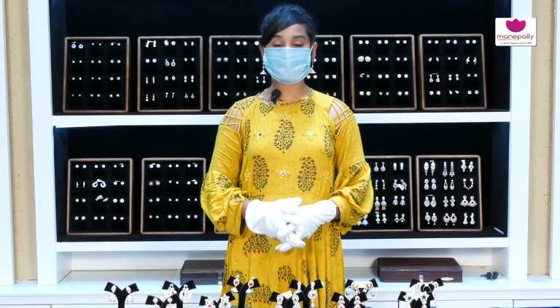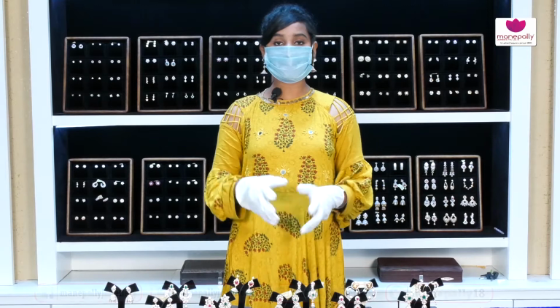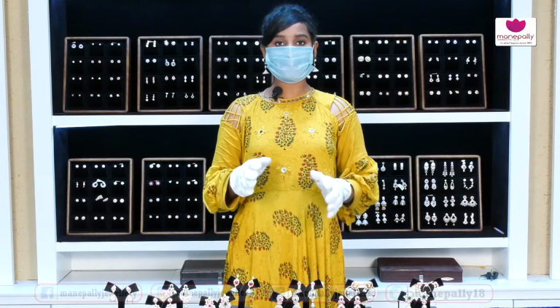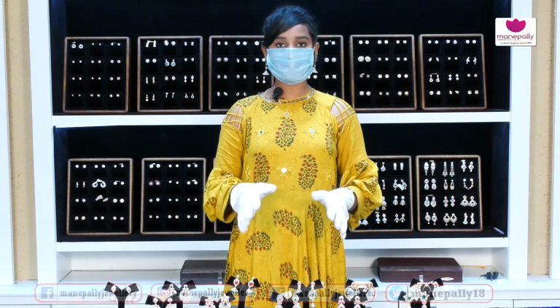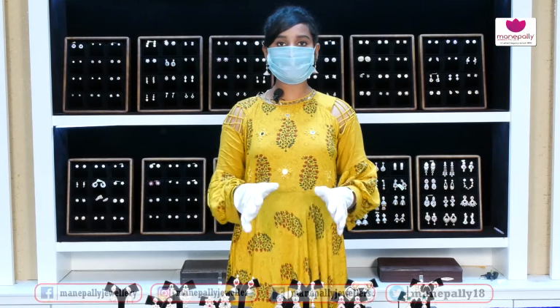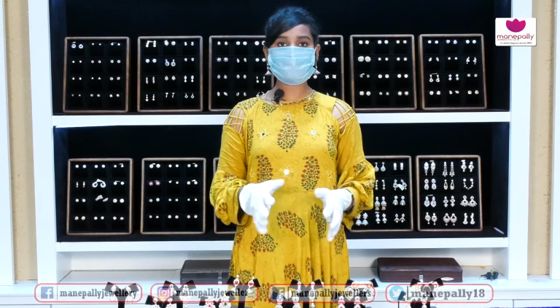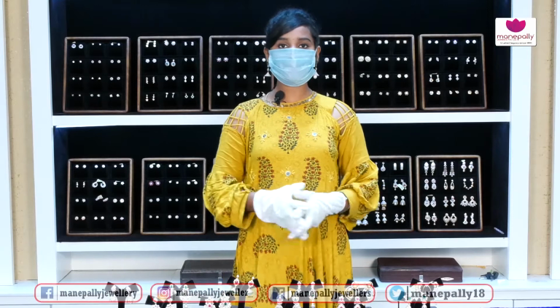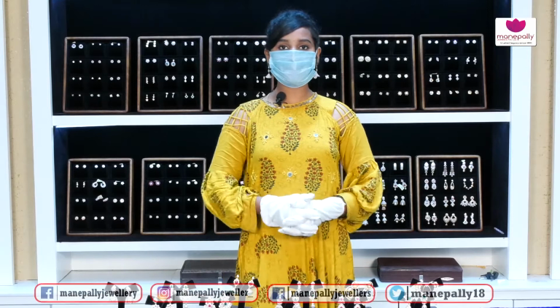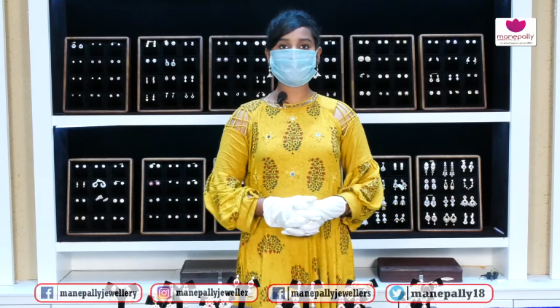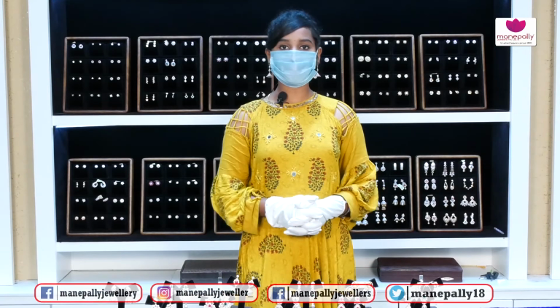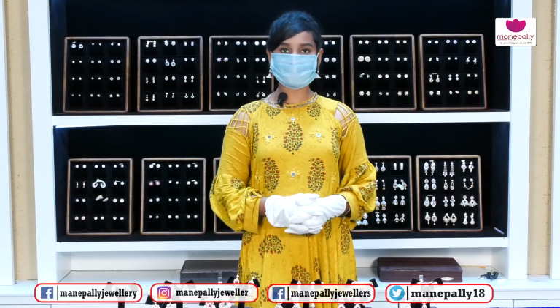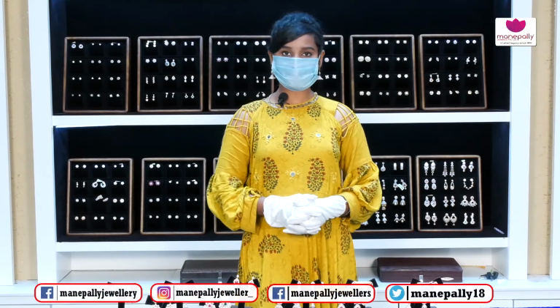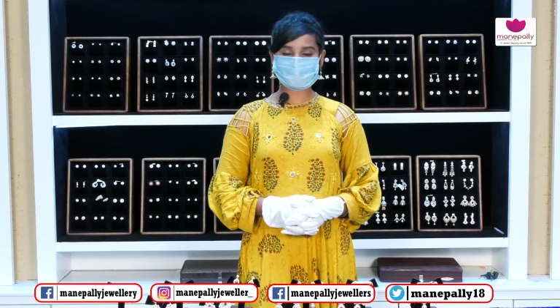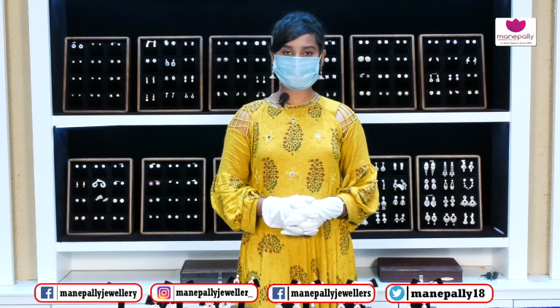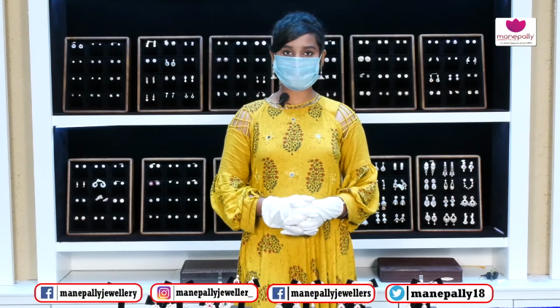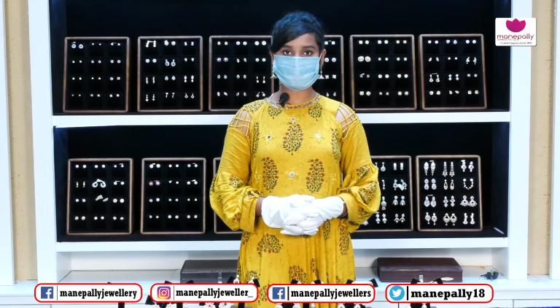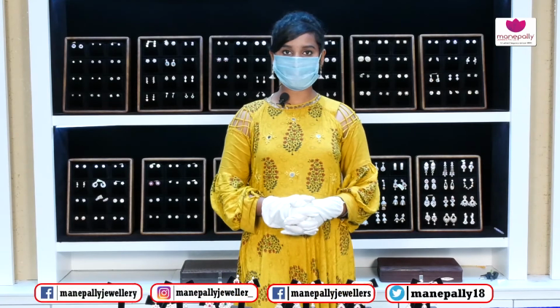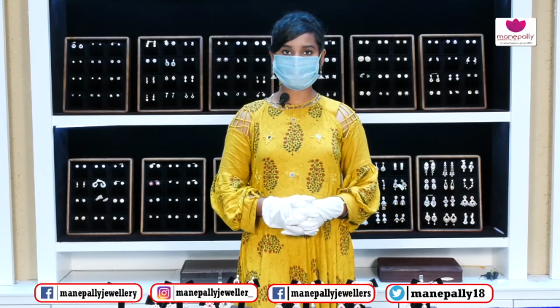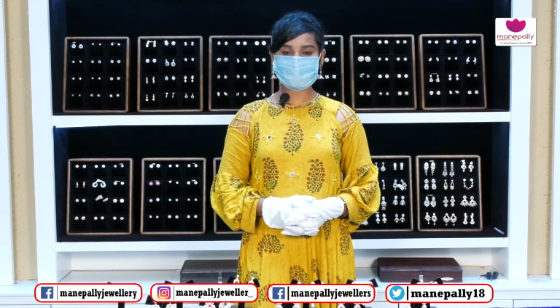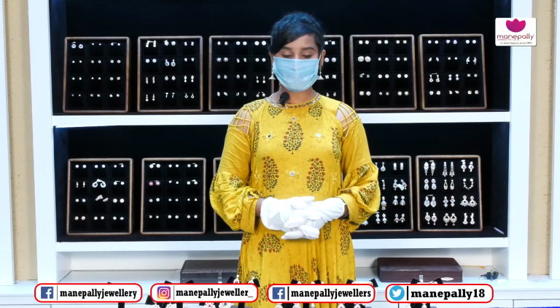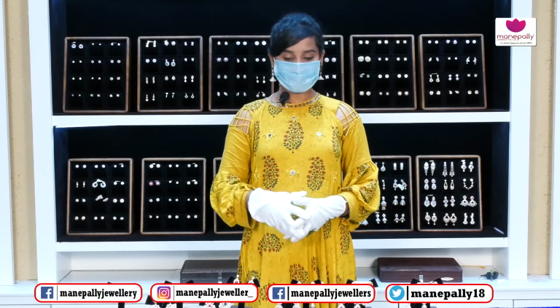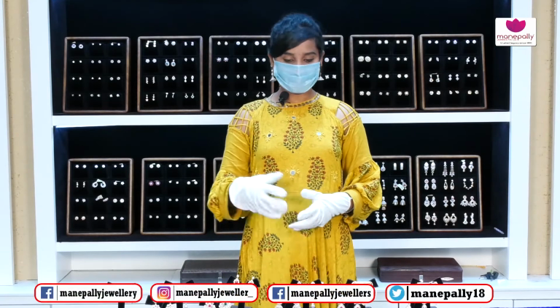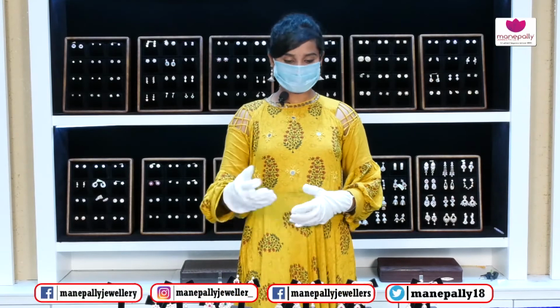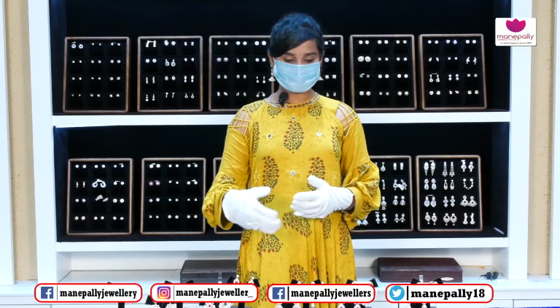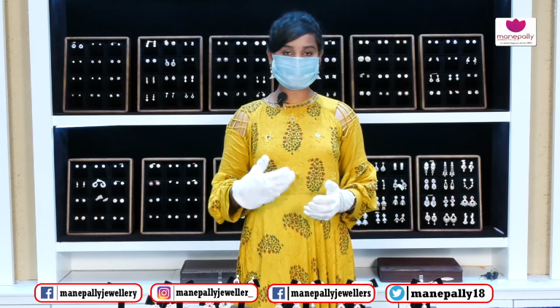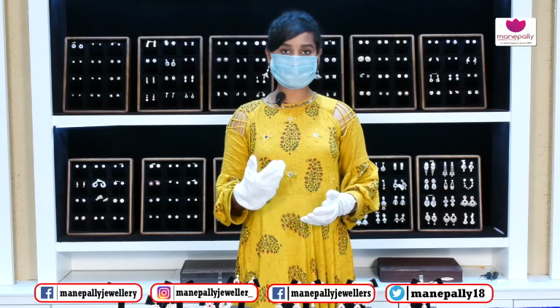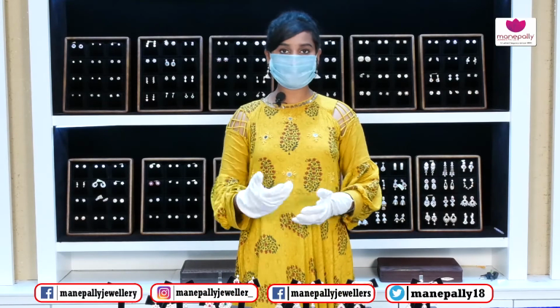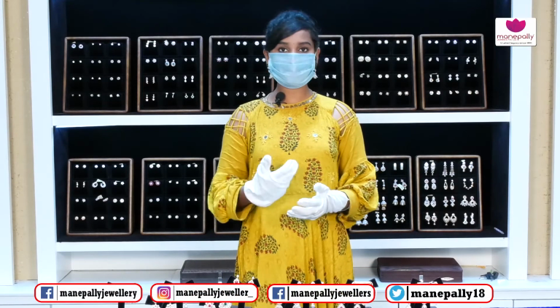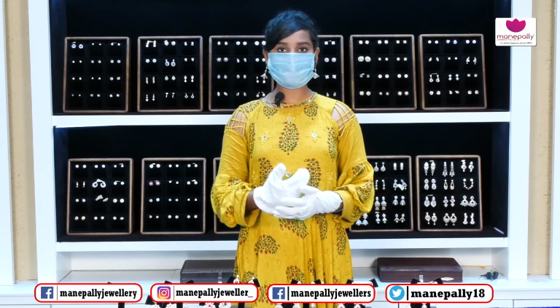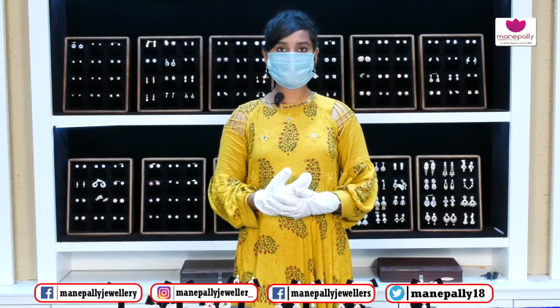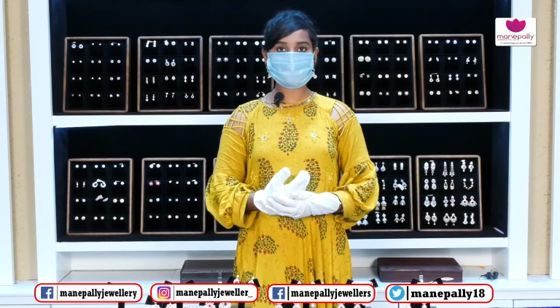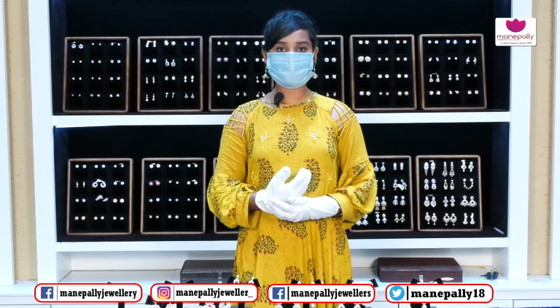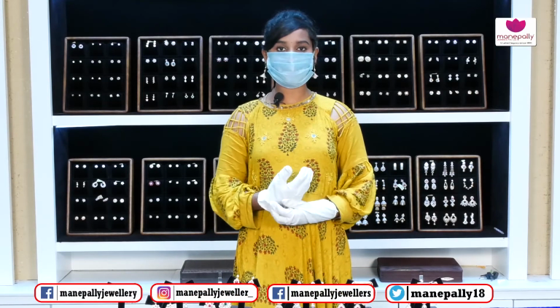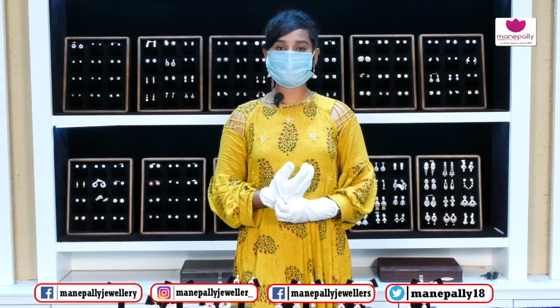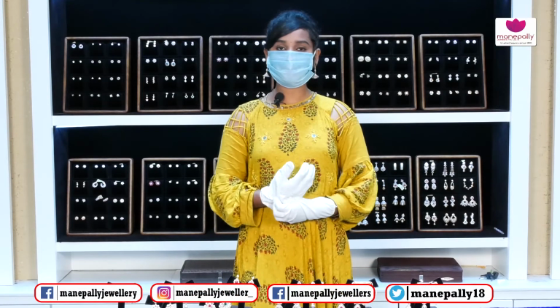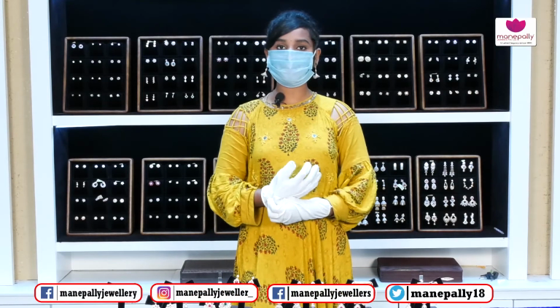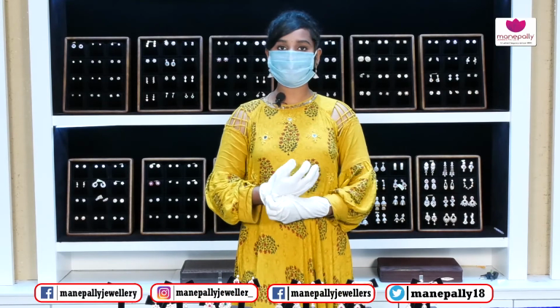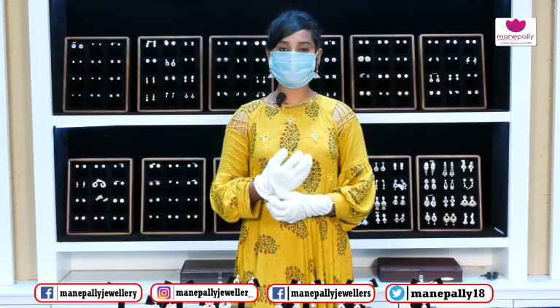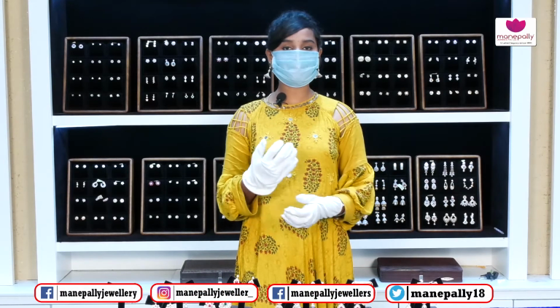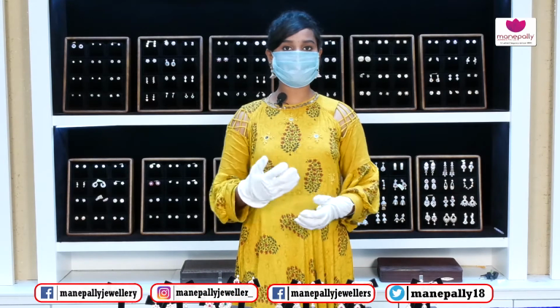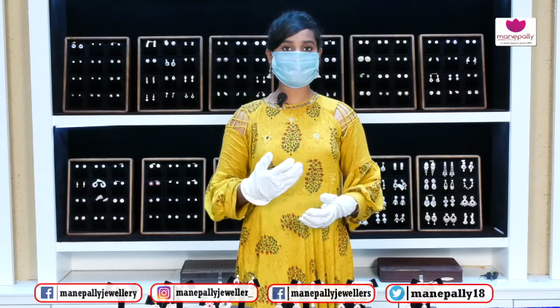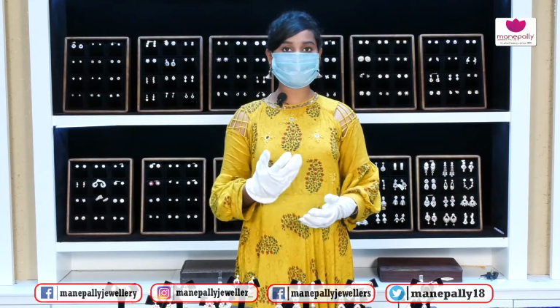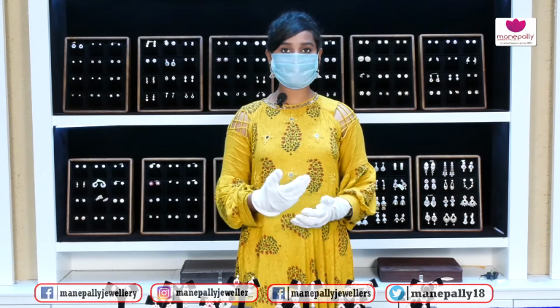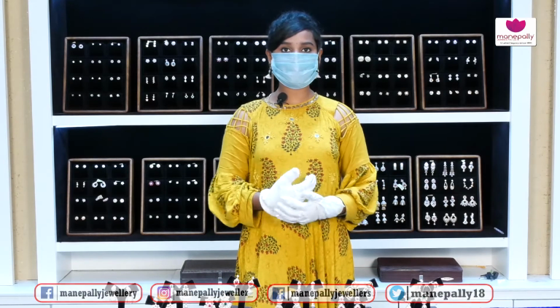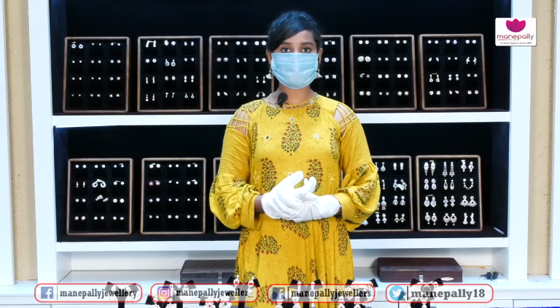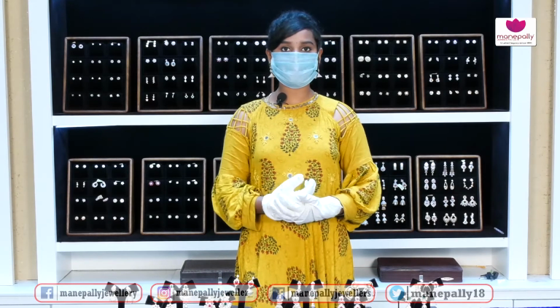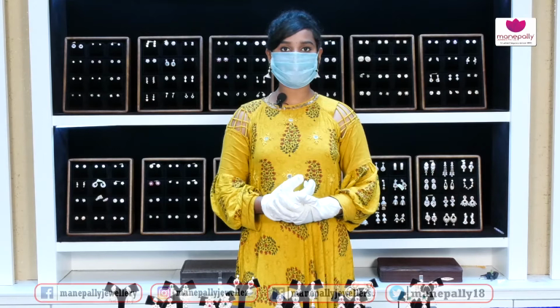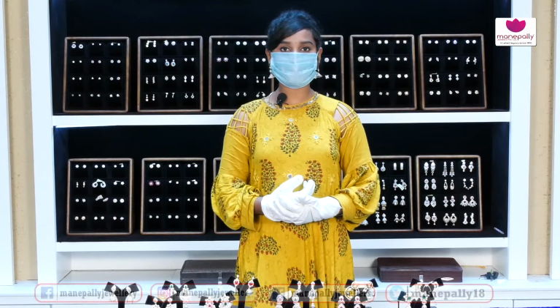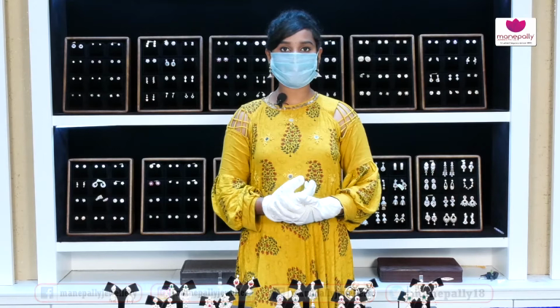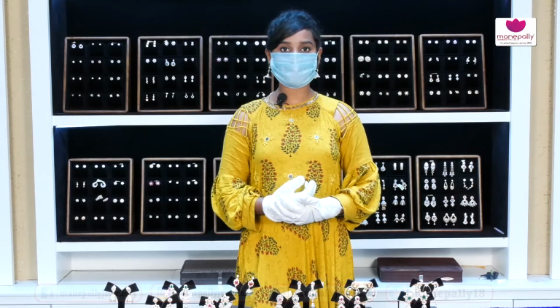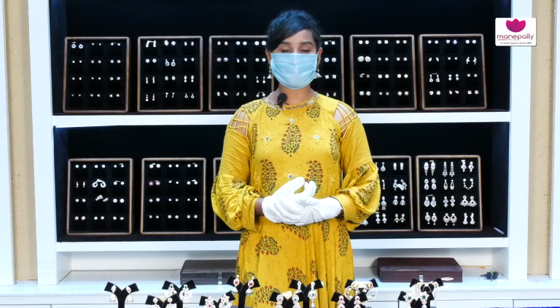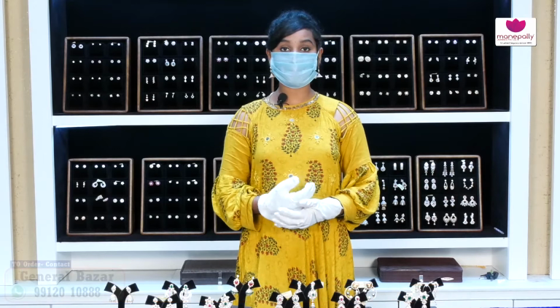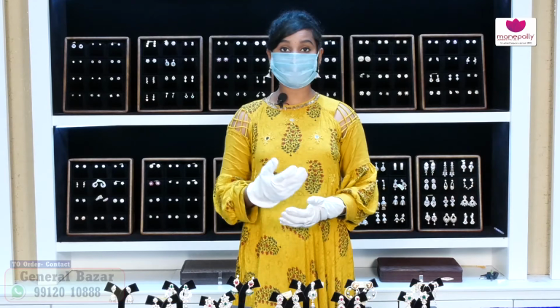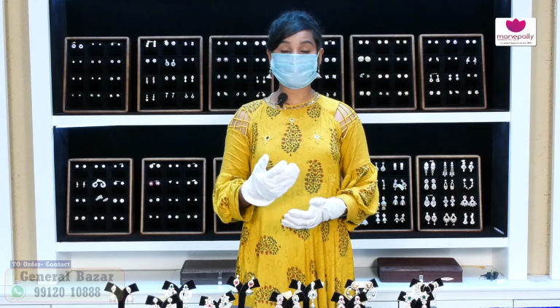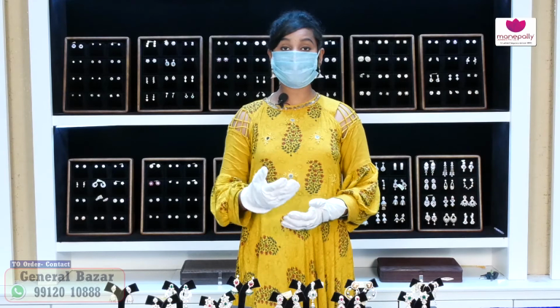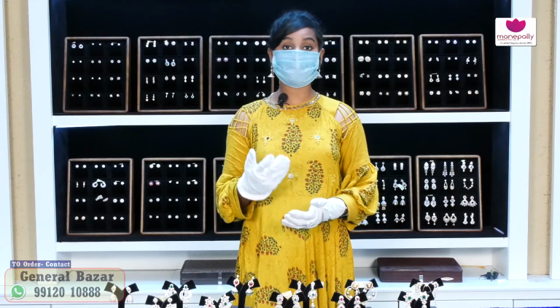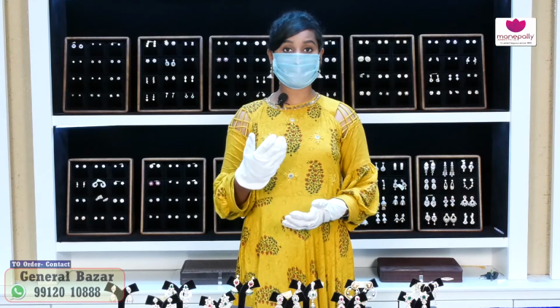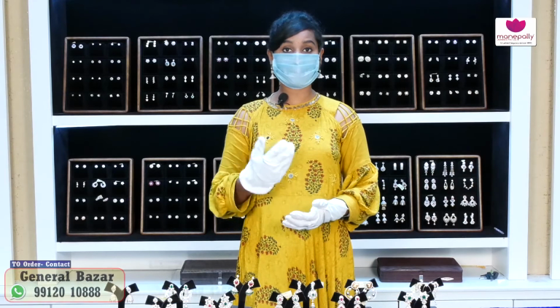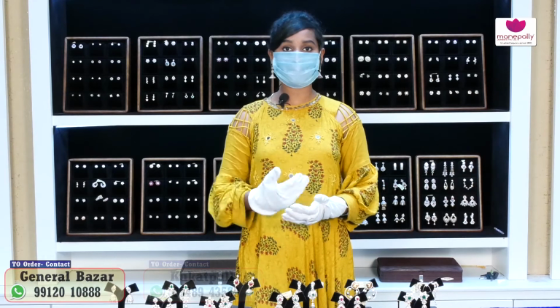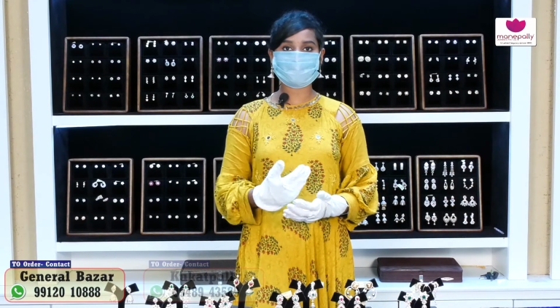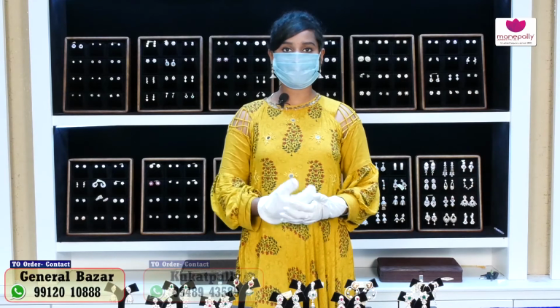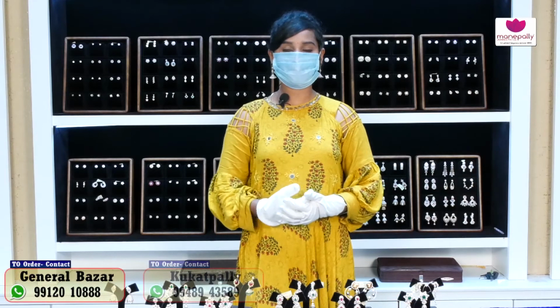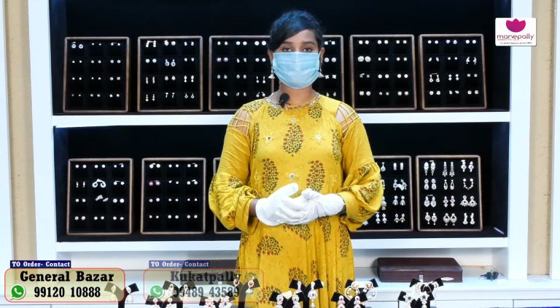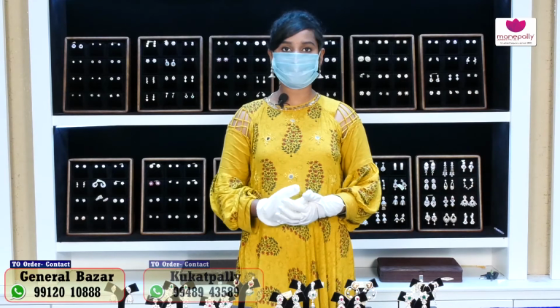We have a diamond section today, and we have a beautiful earring in this collection today. We will tell you about the design of the diamond collections.